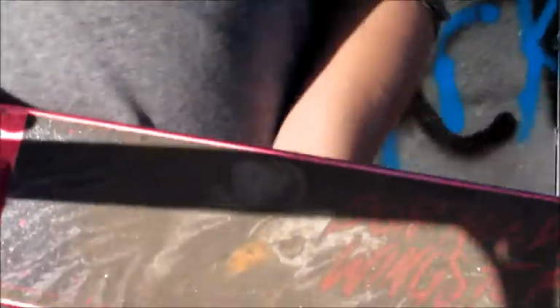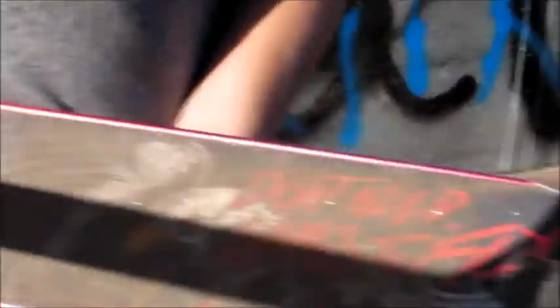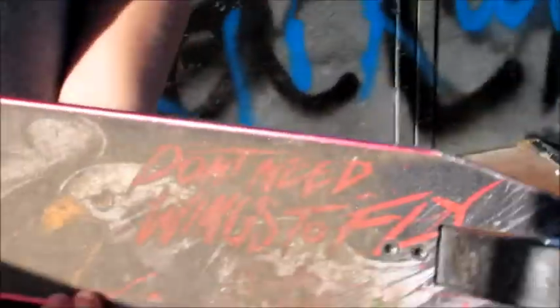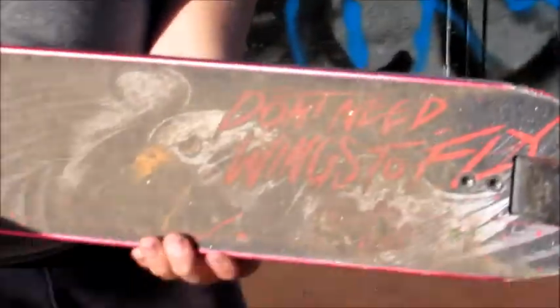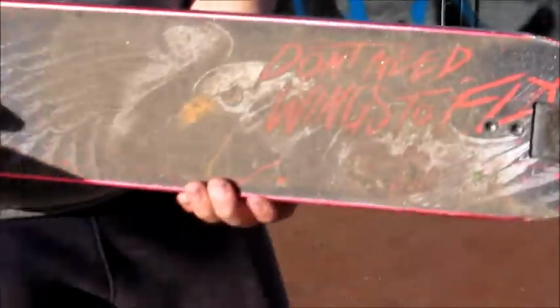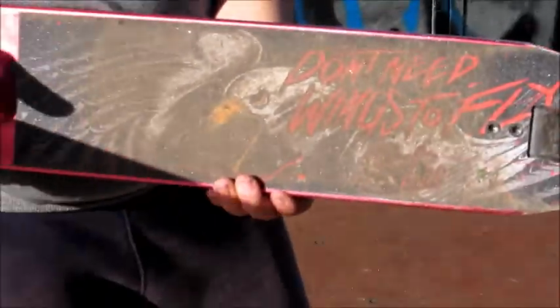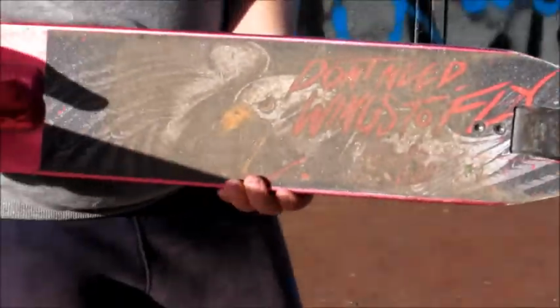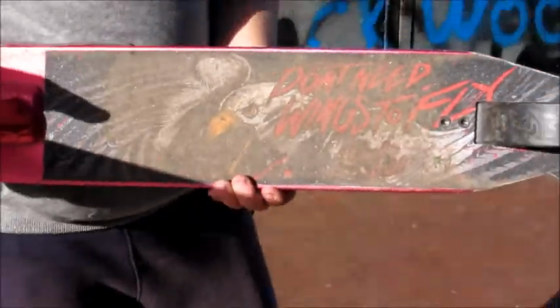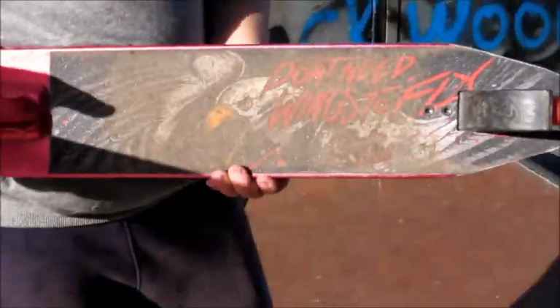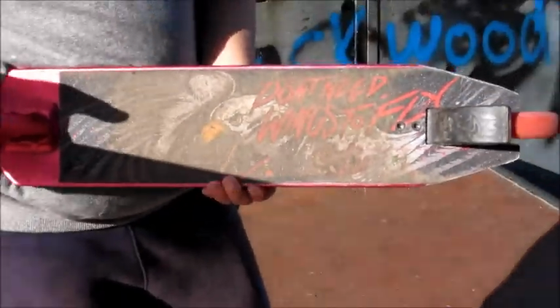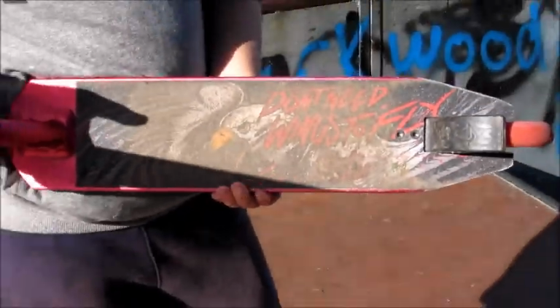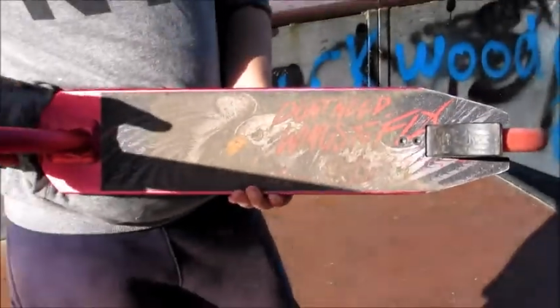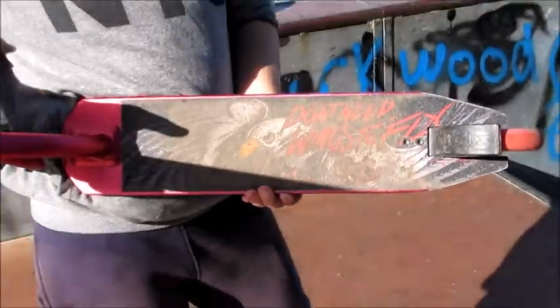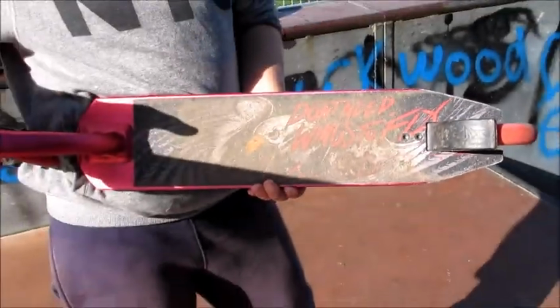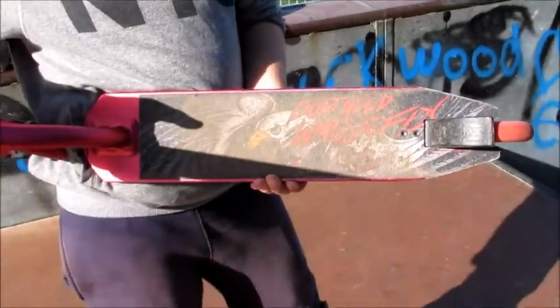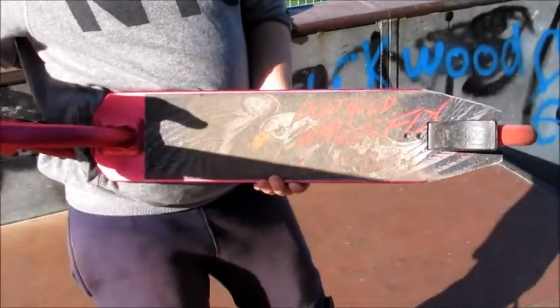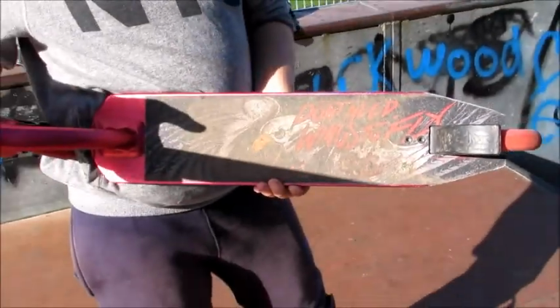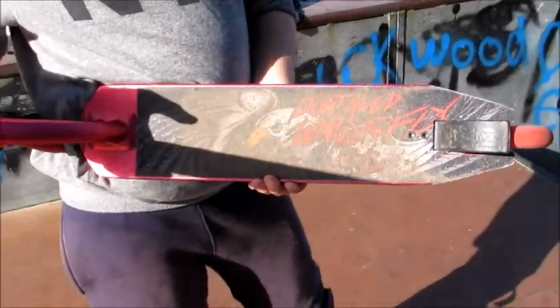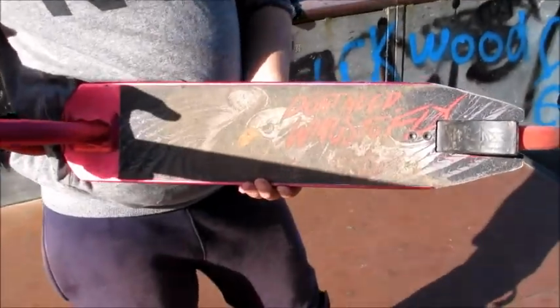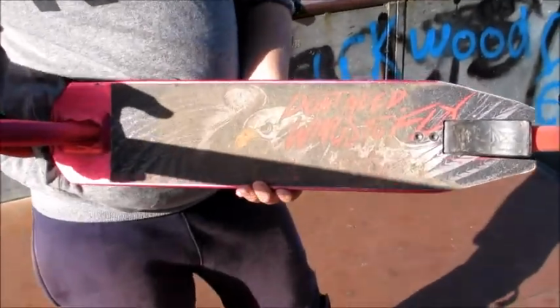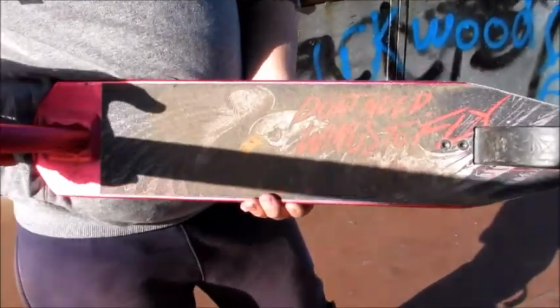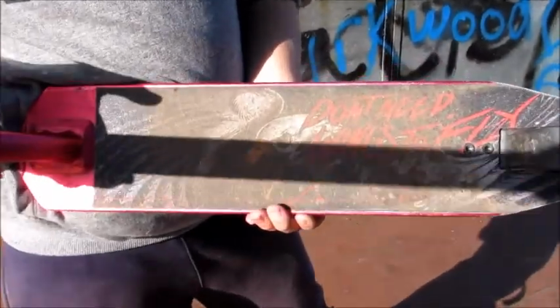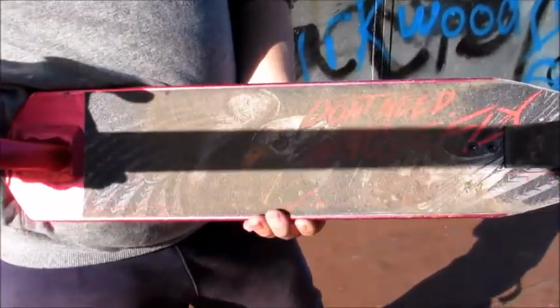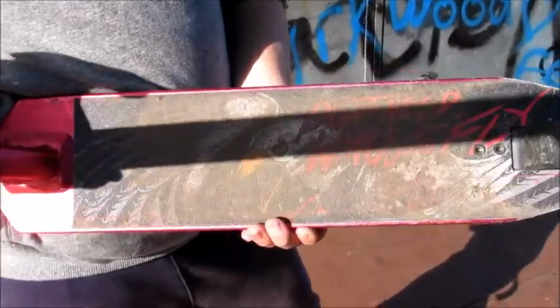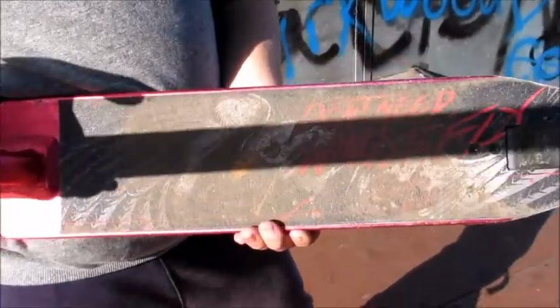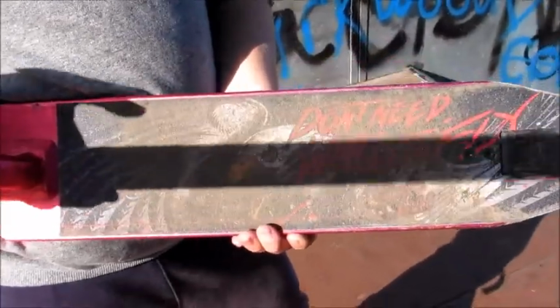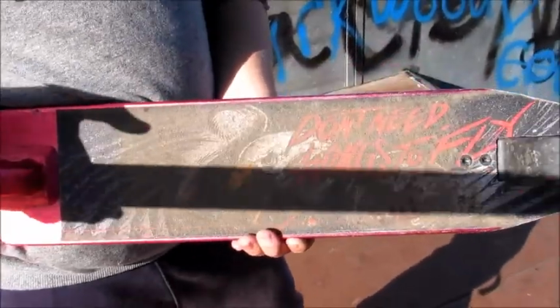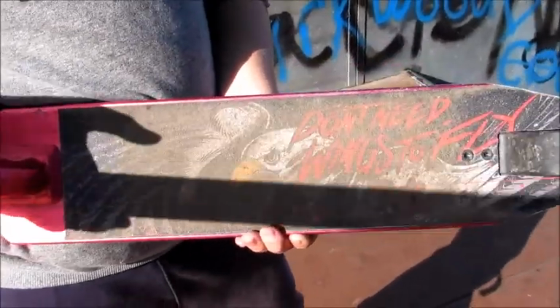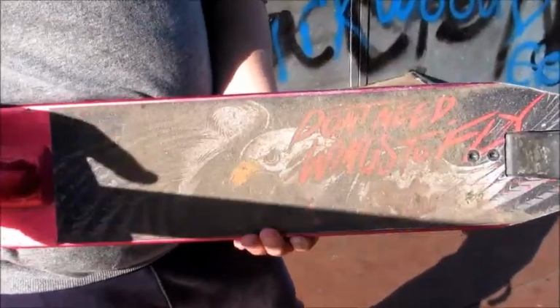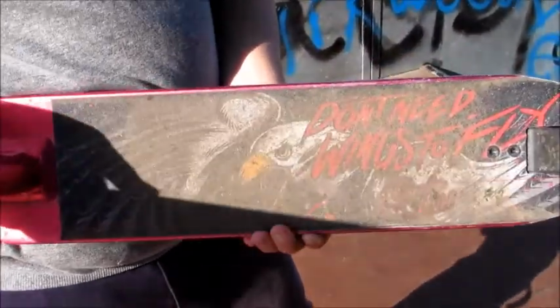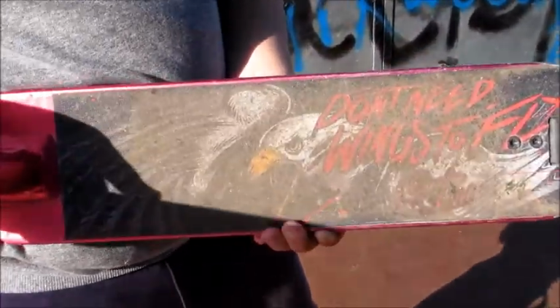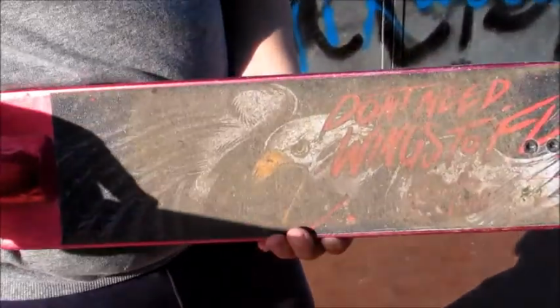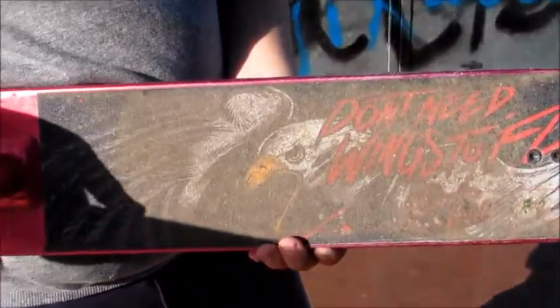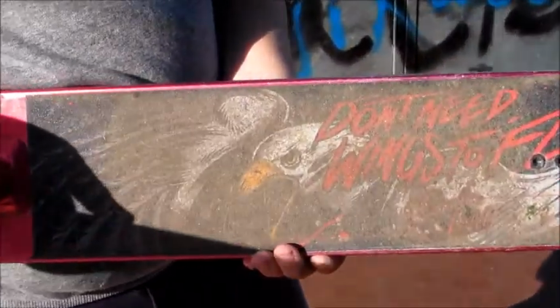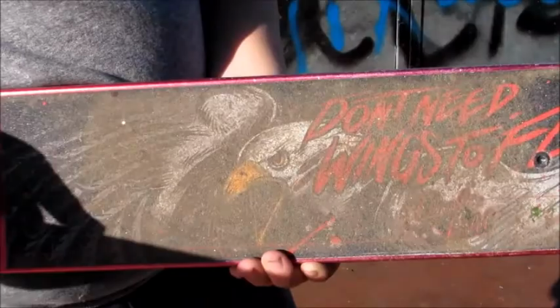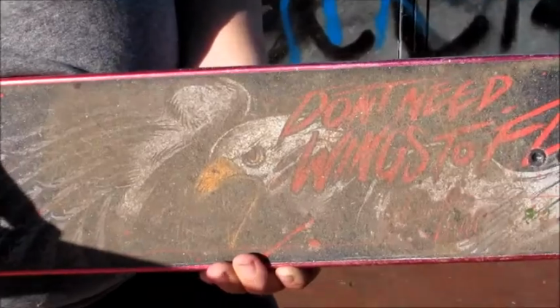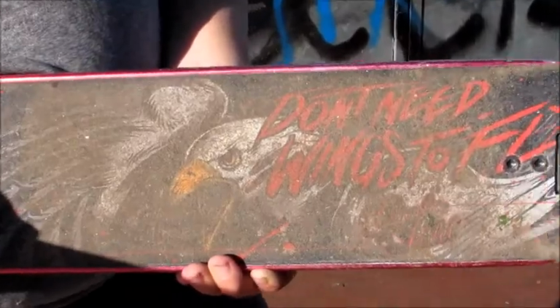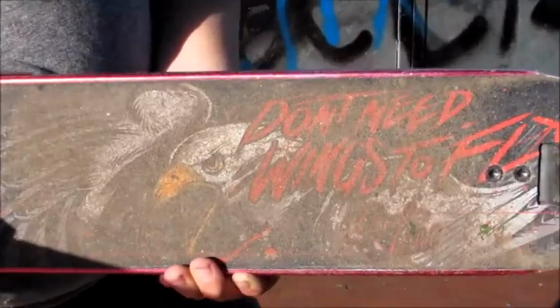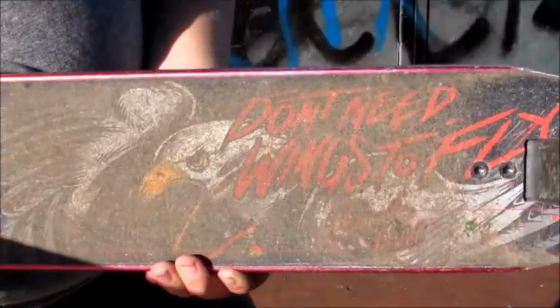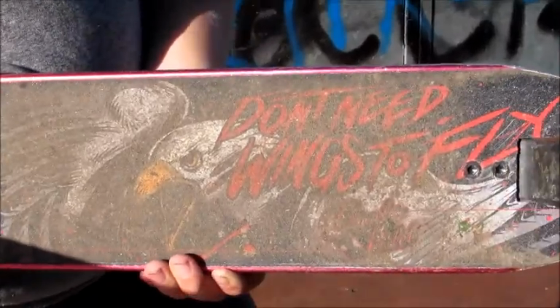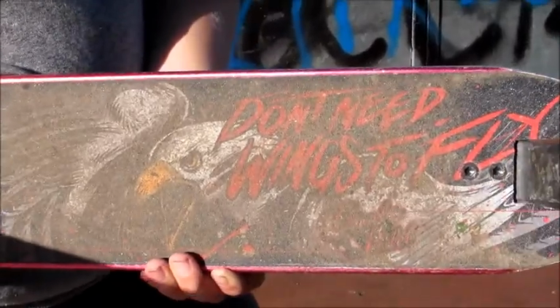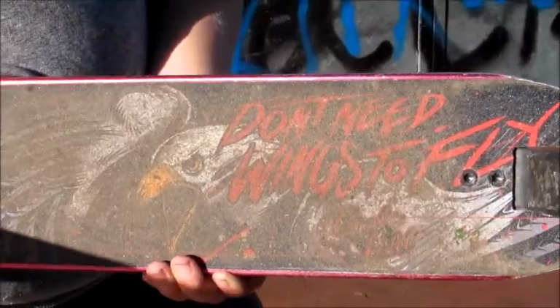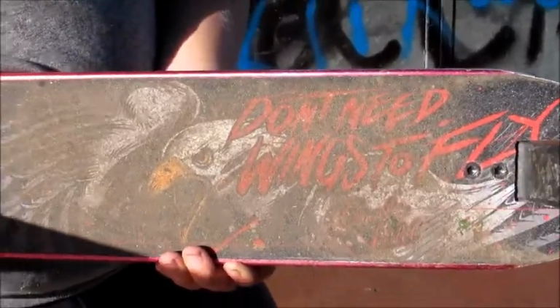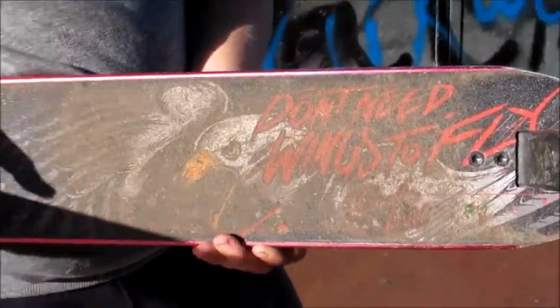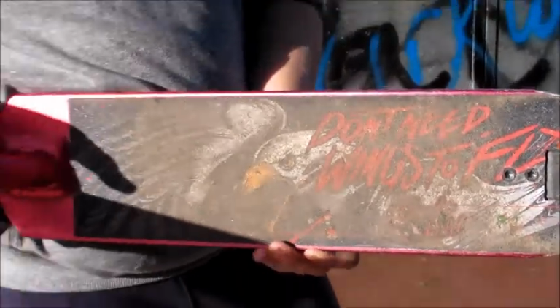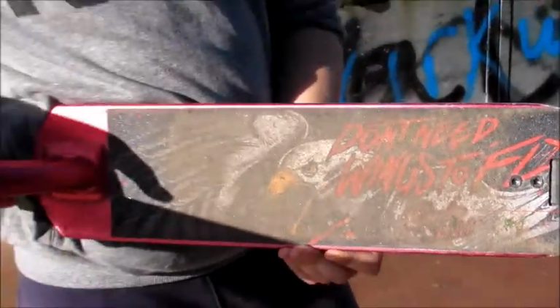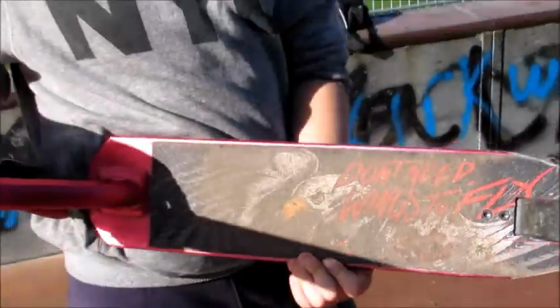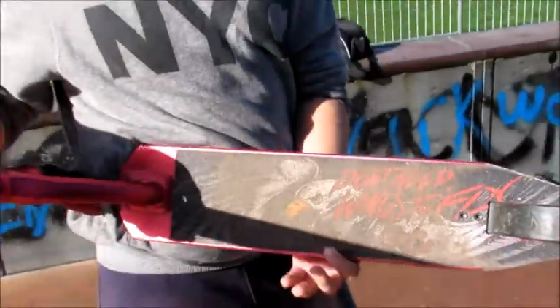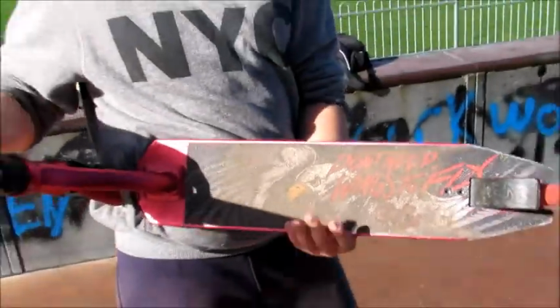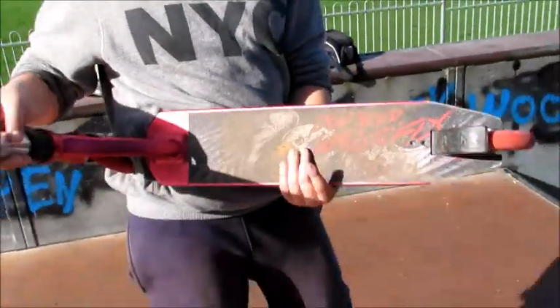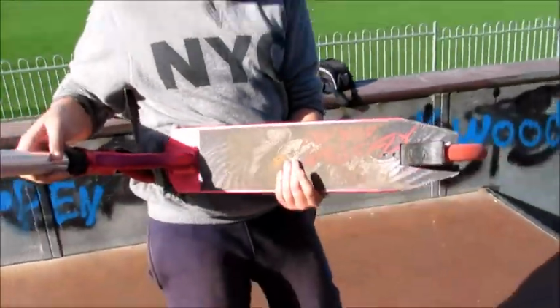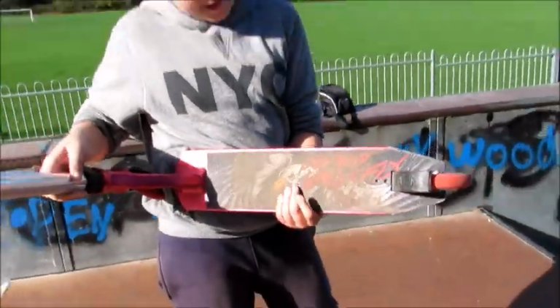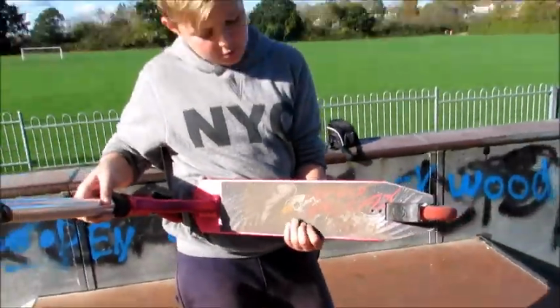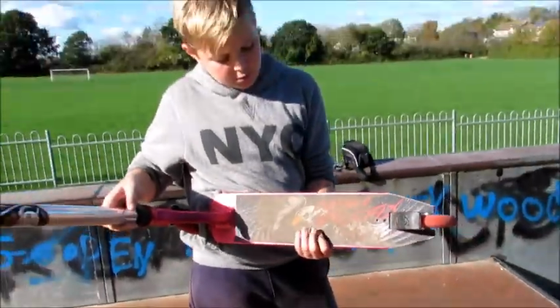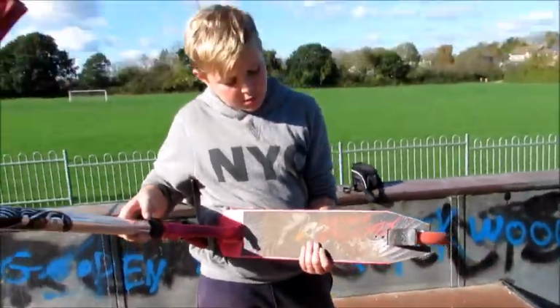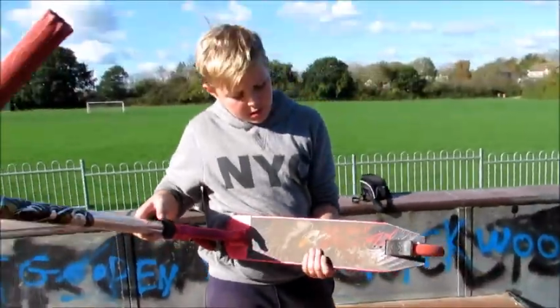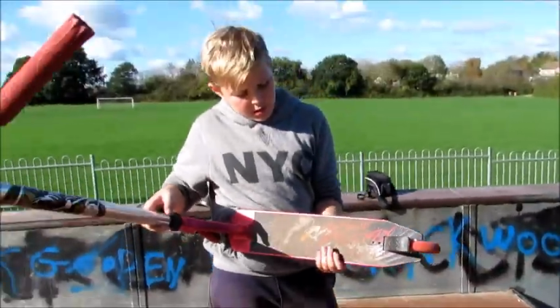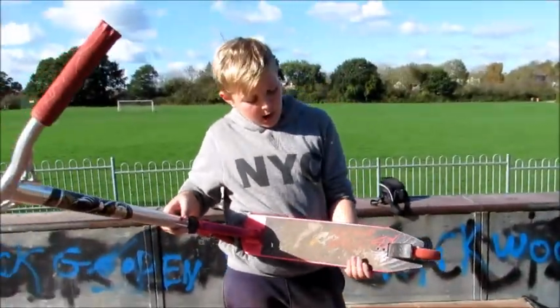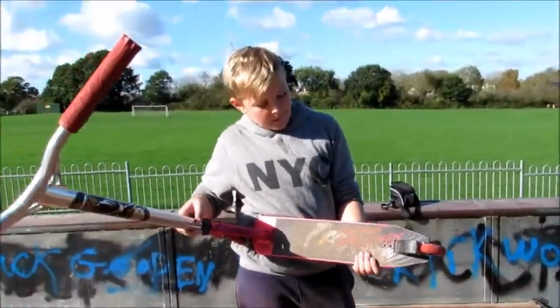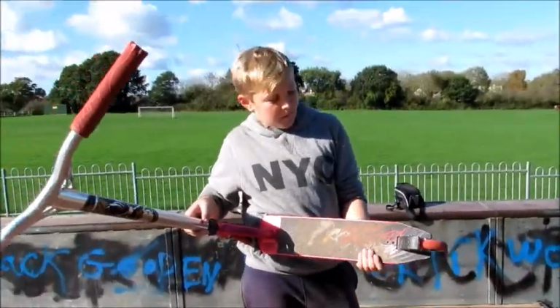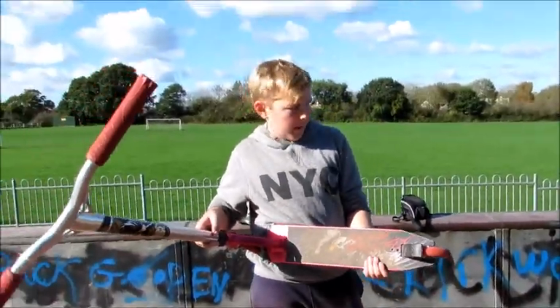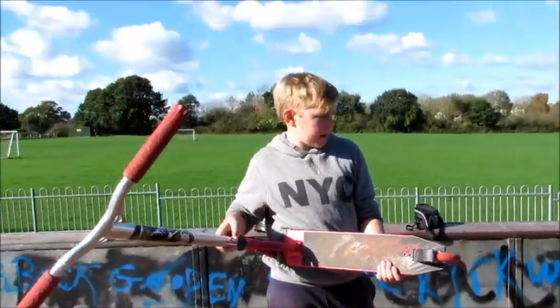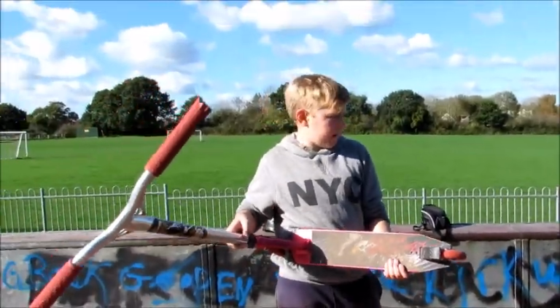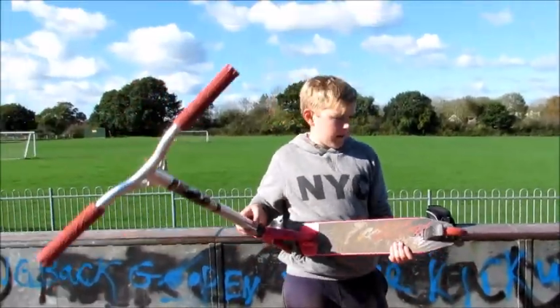We'll just zoom in on that one. I know it's quite muddy but I can still sort of make it out. It's got a really cool eagle and the writing in red. And lastly we've got a Charles Padale structure grip tape — 'We don't need wings to fly.'